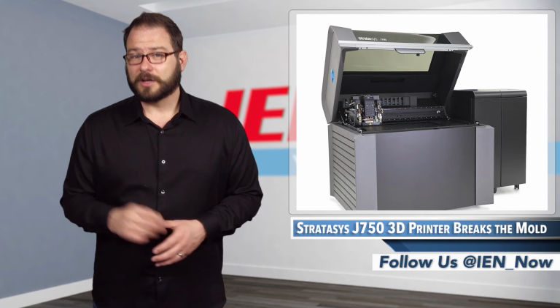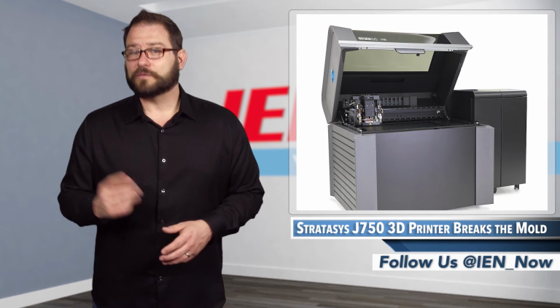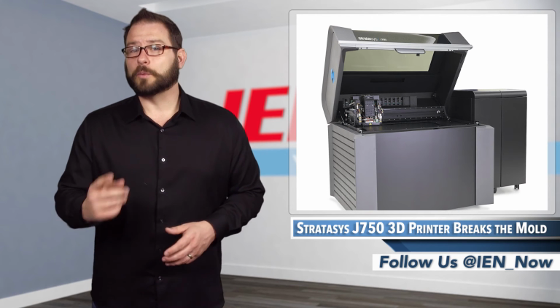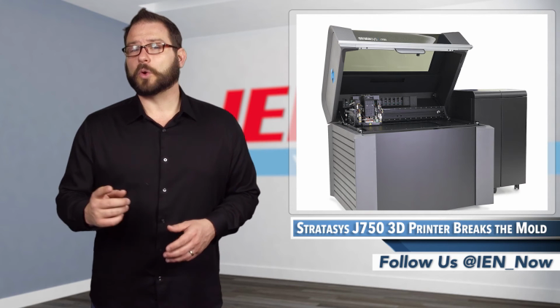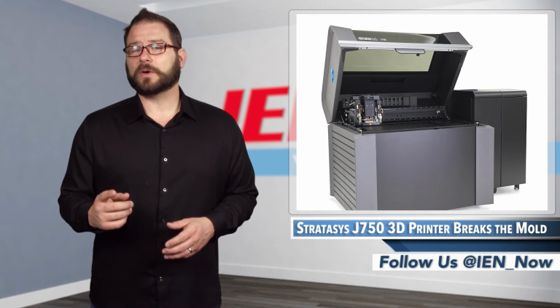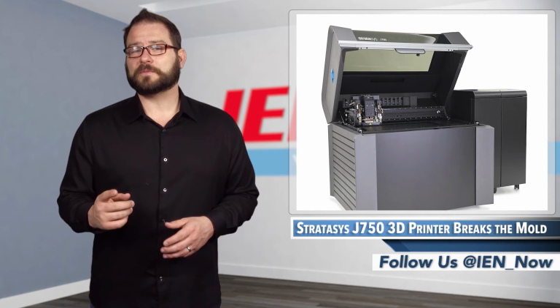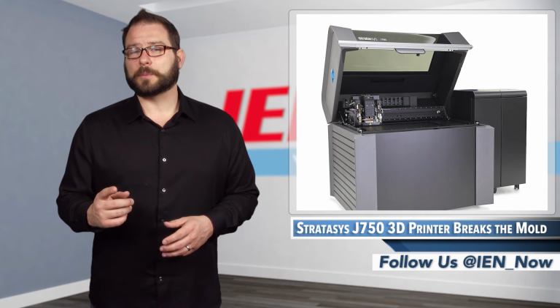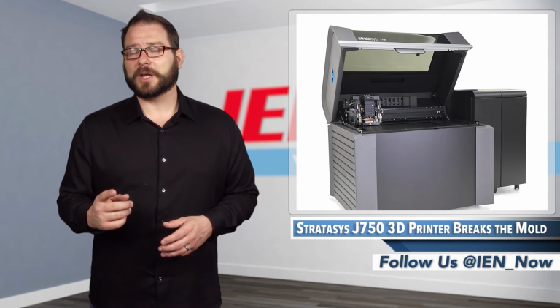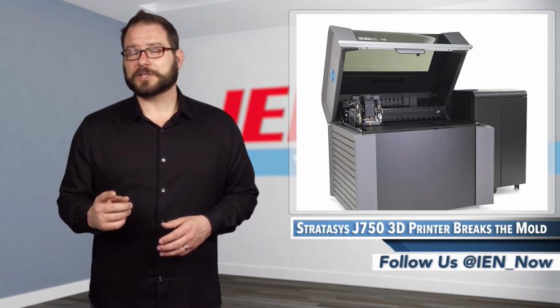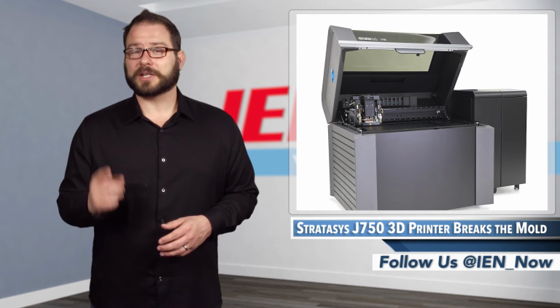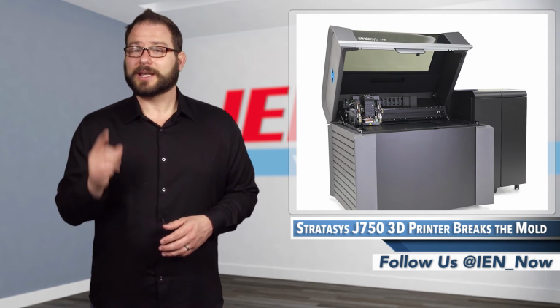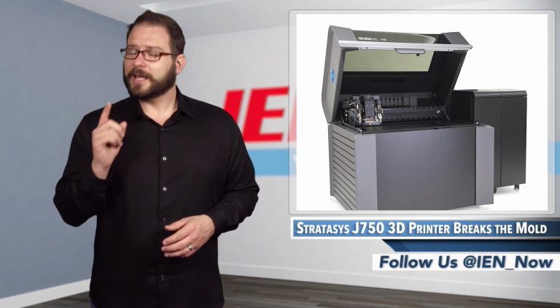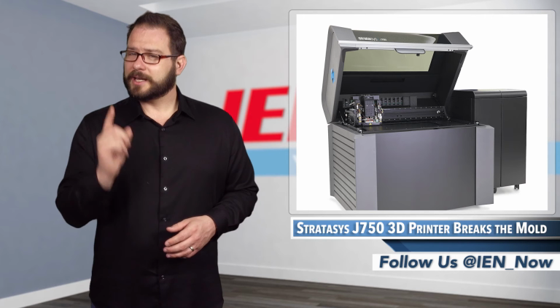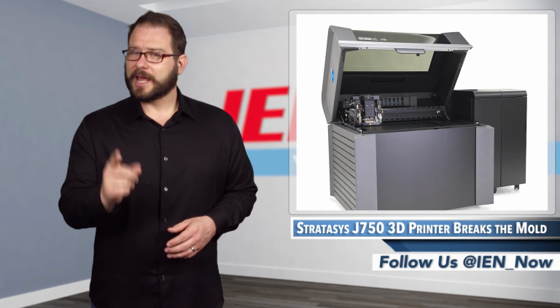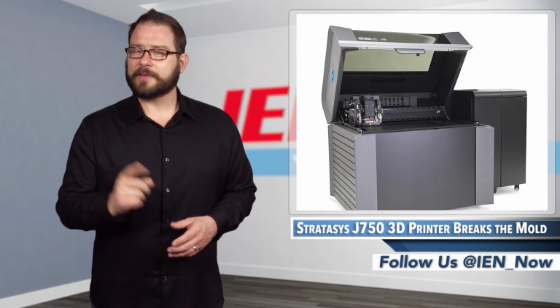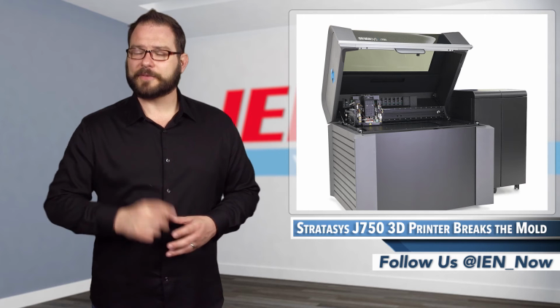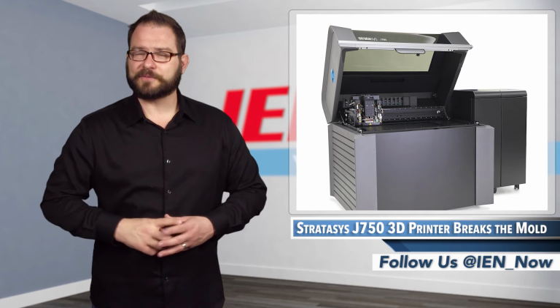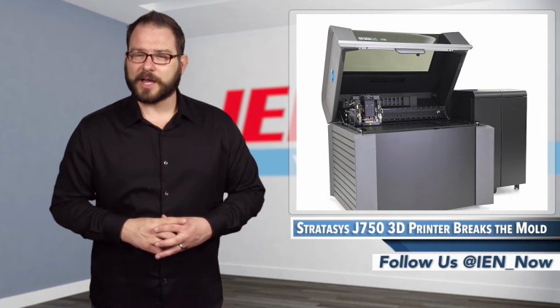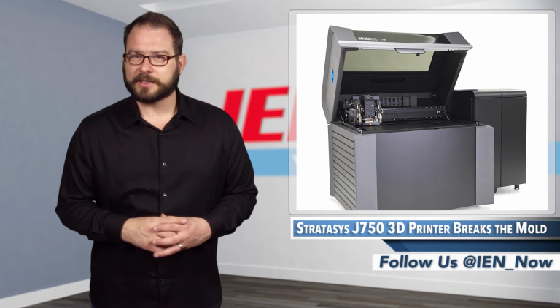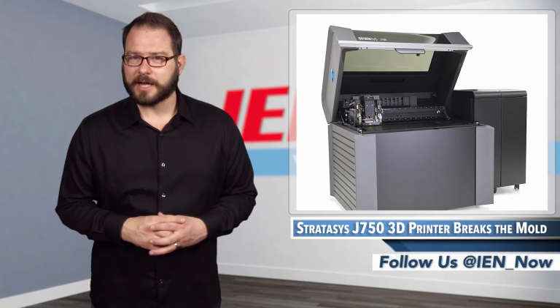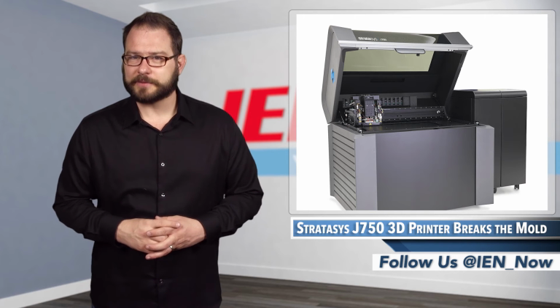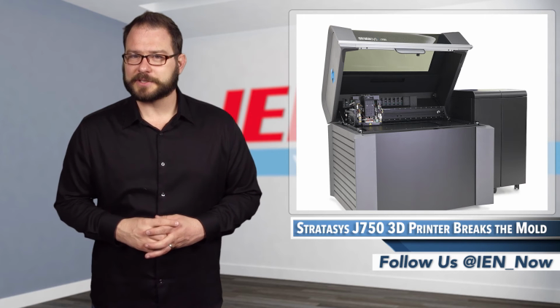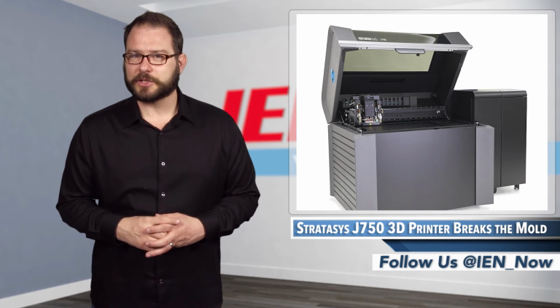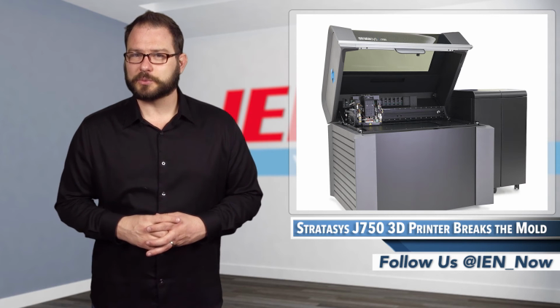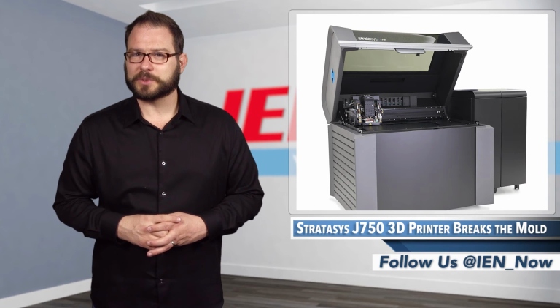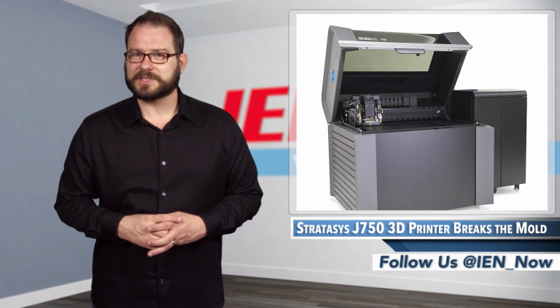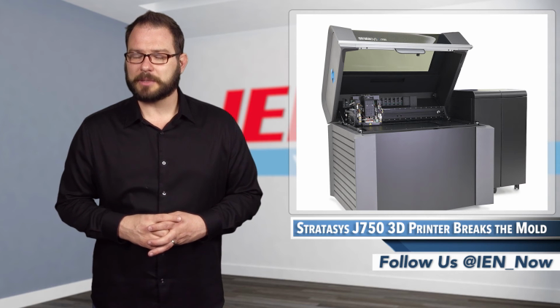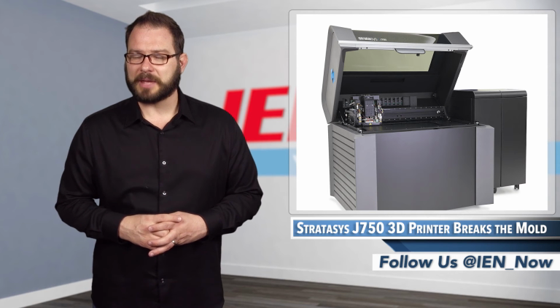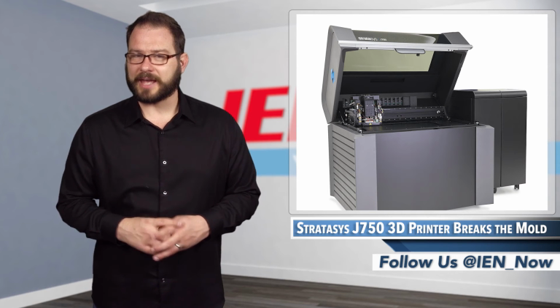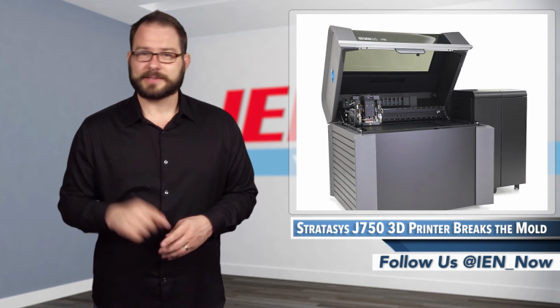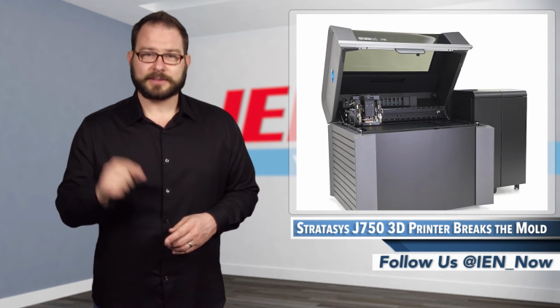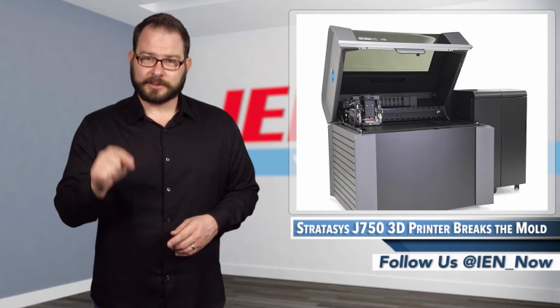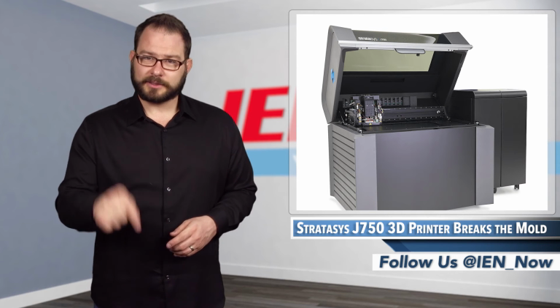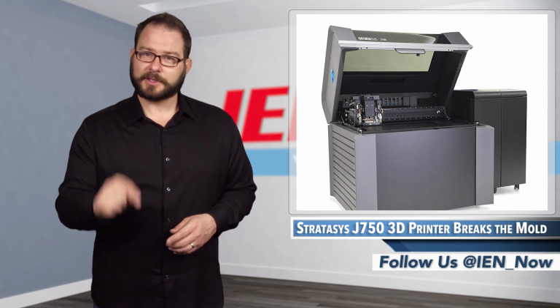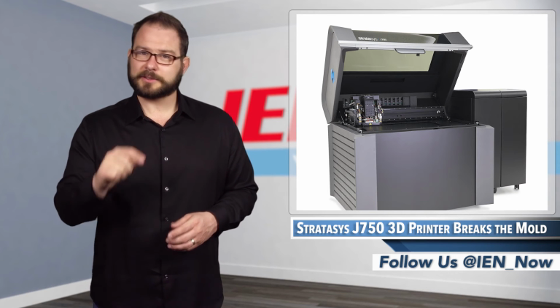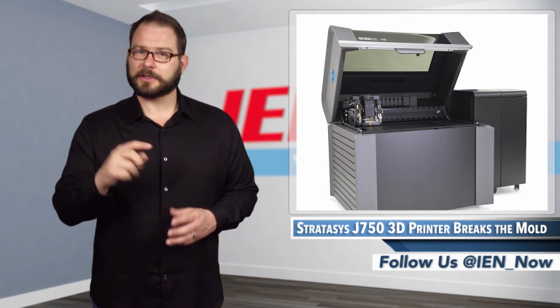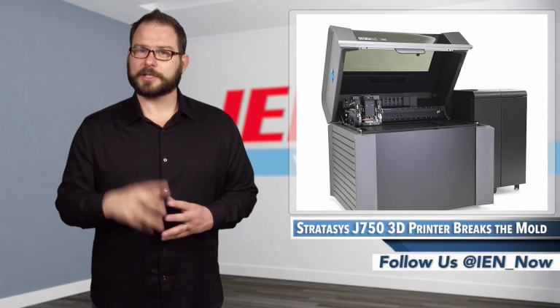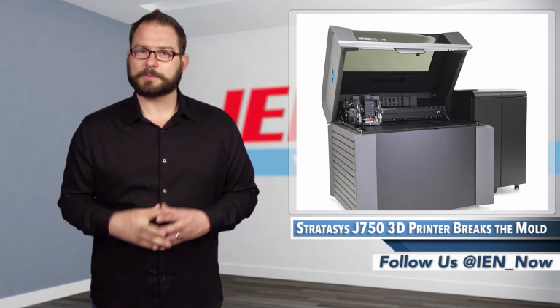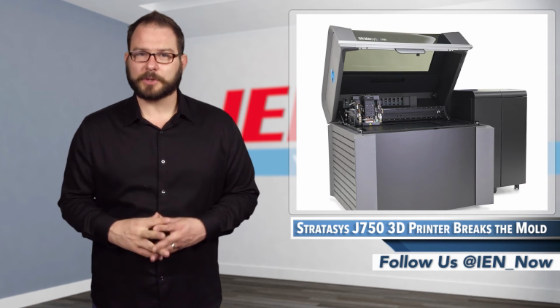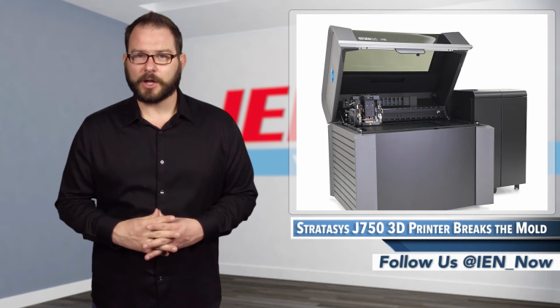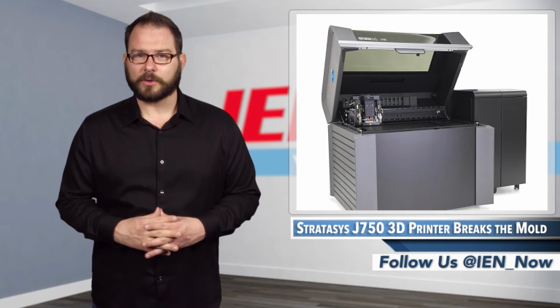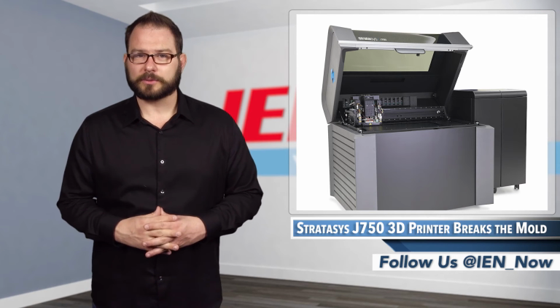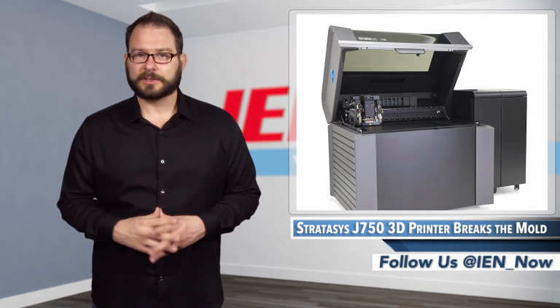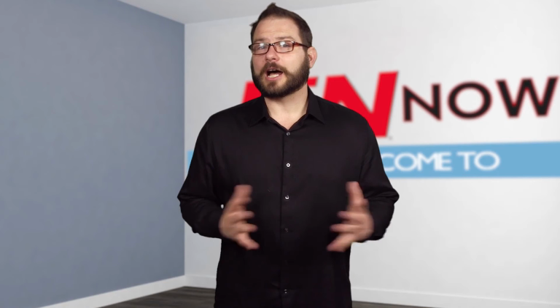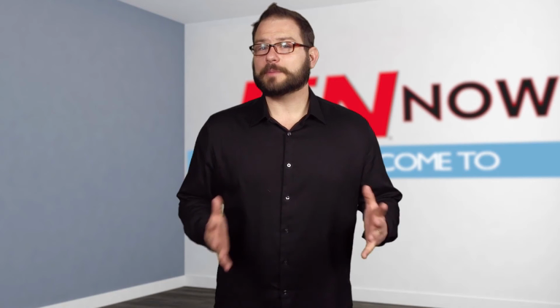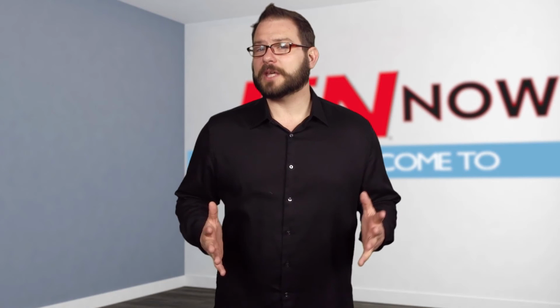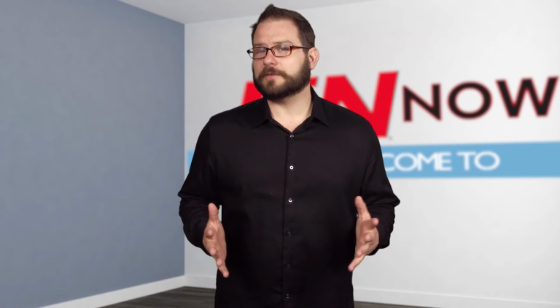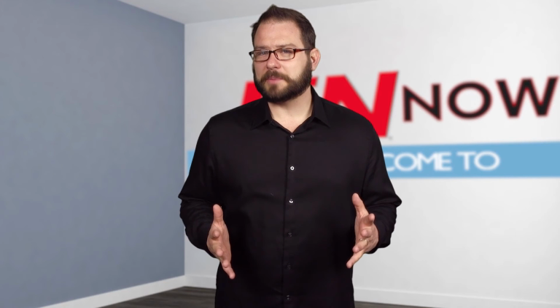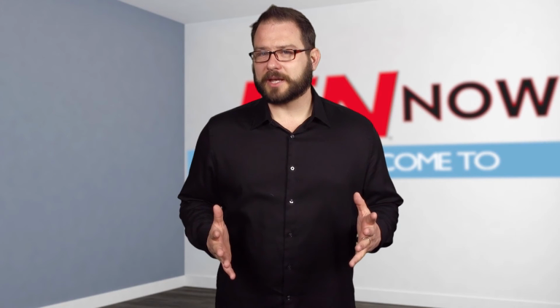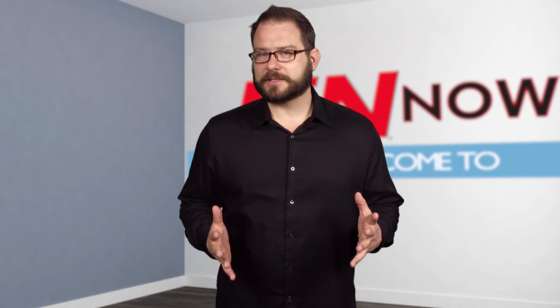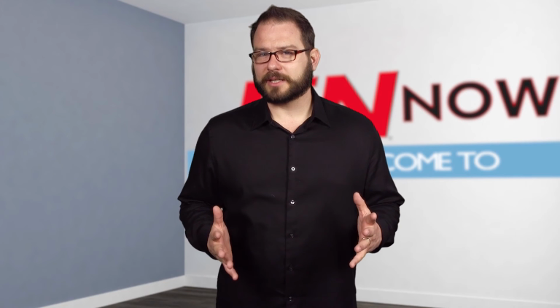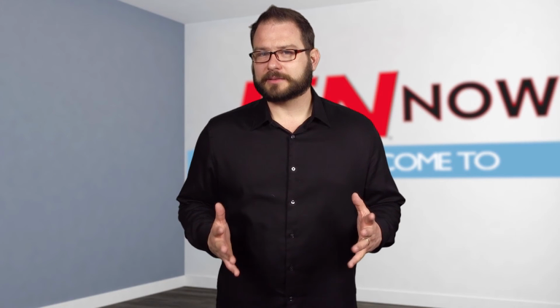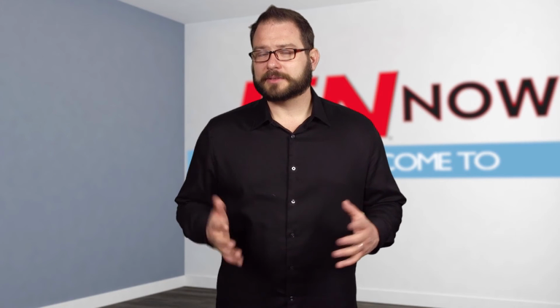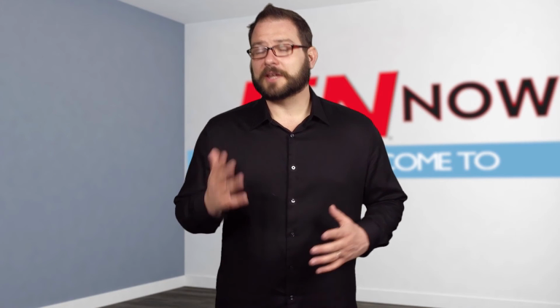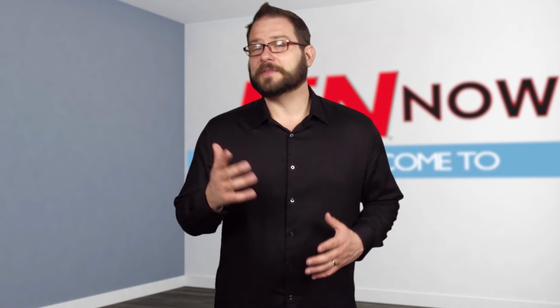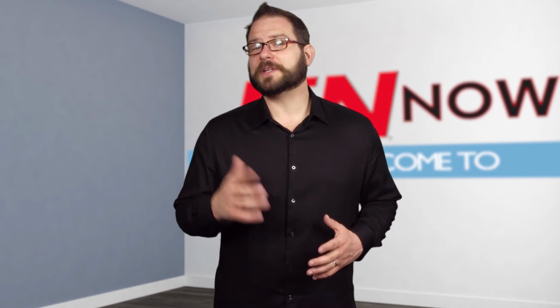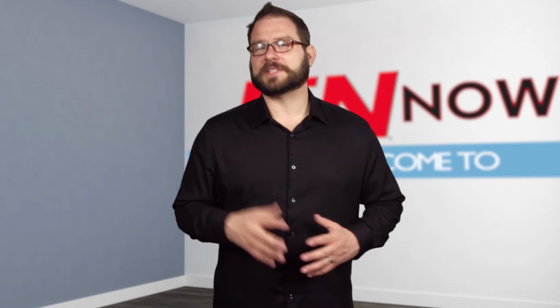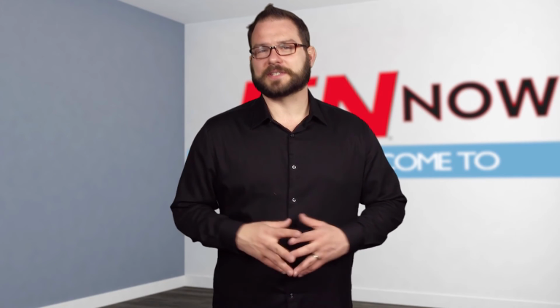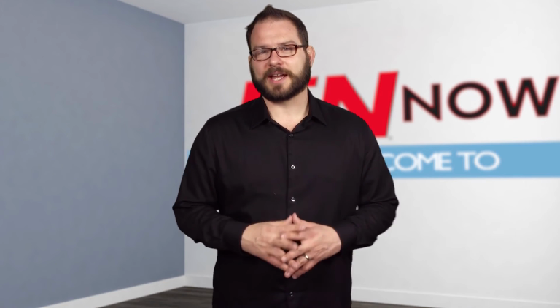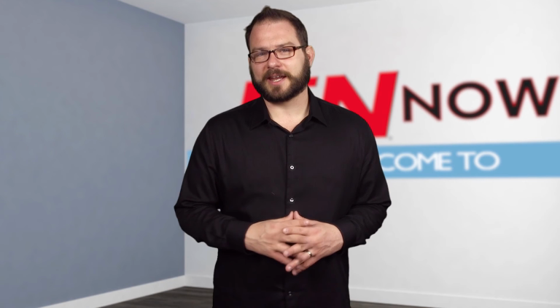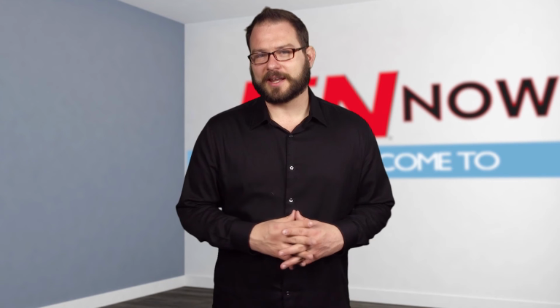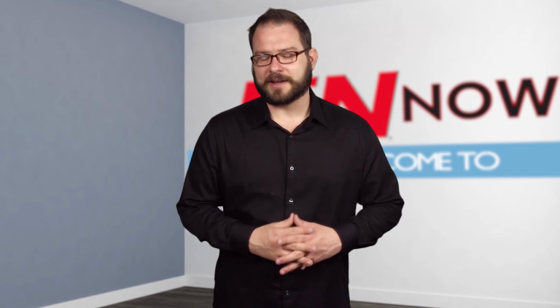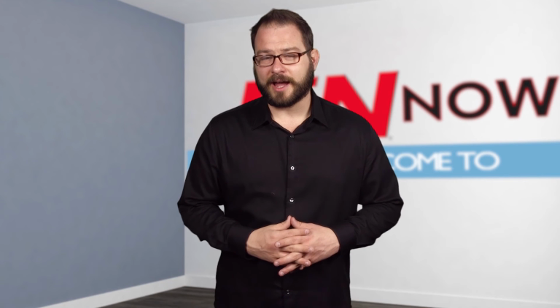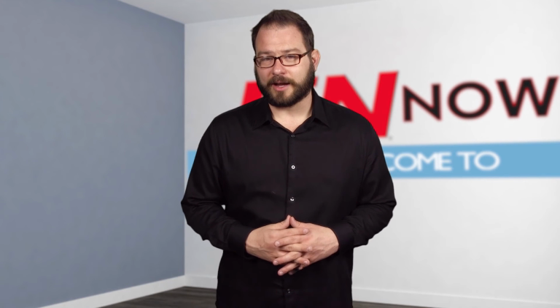For more information and to have a fine conversation with Seabass, click the links below. I'm David Manti, and this is IEN Now.